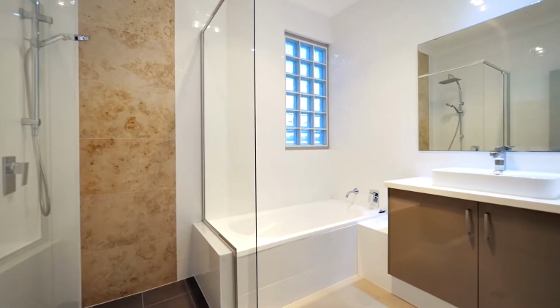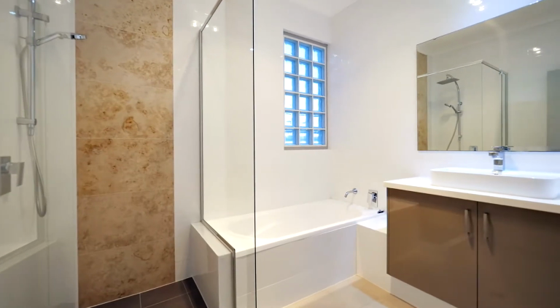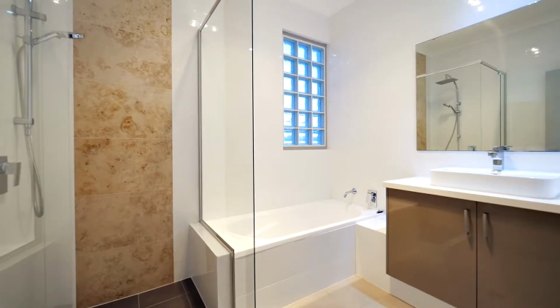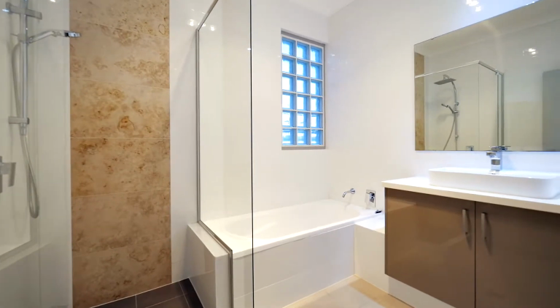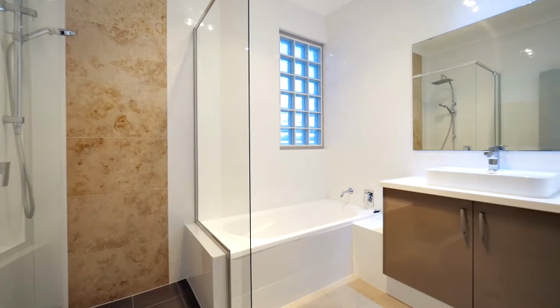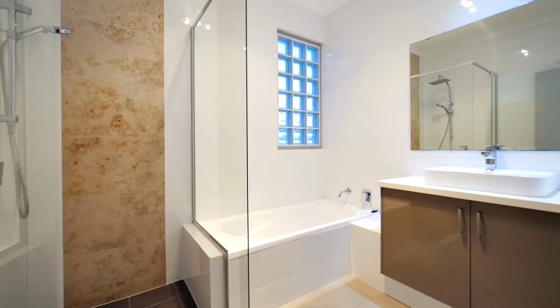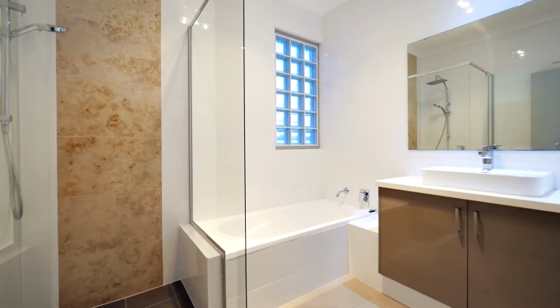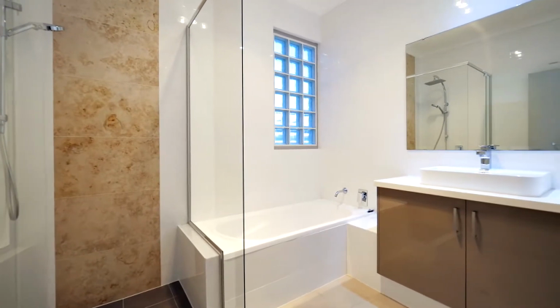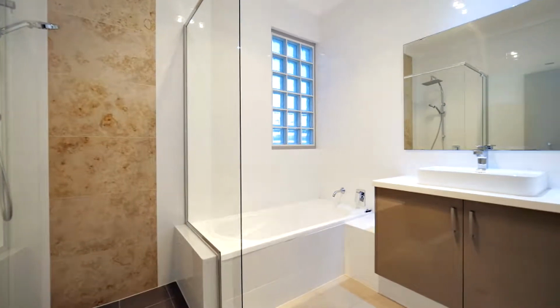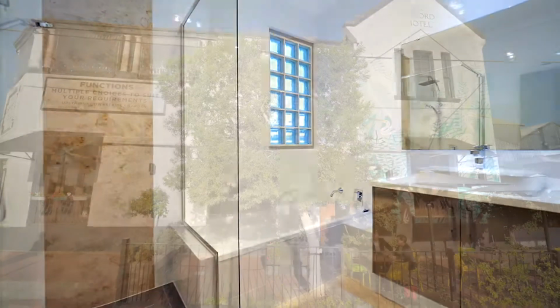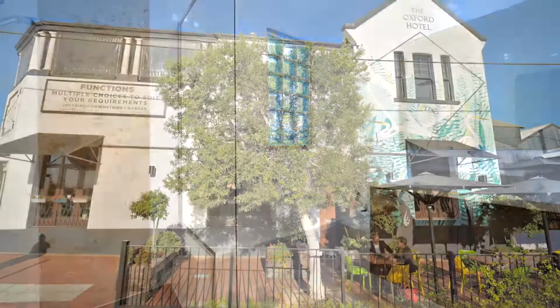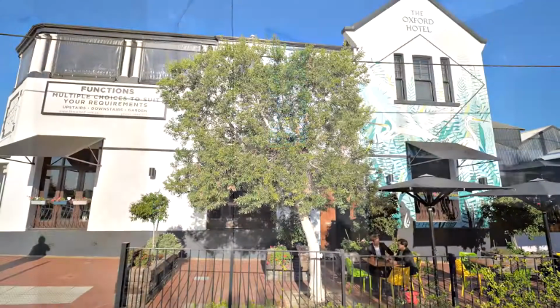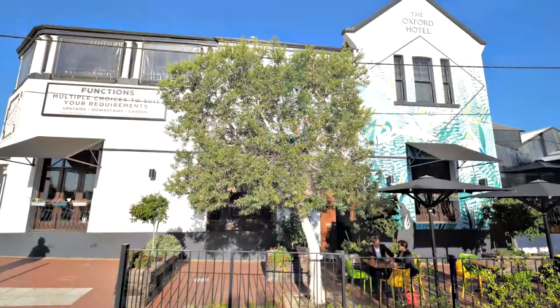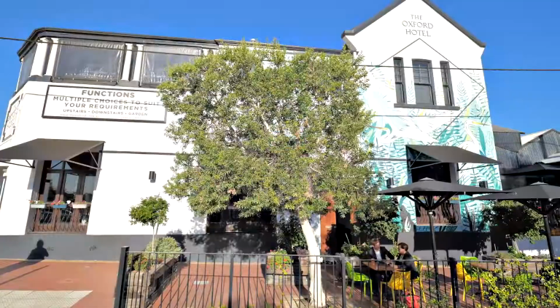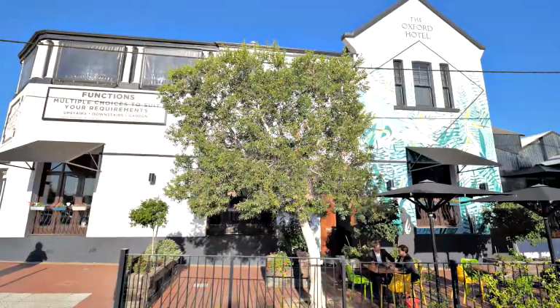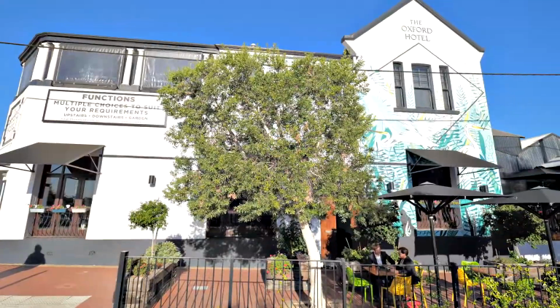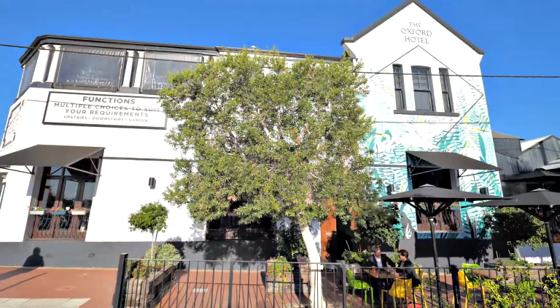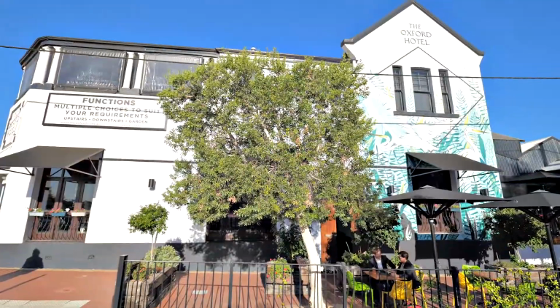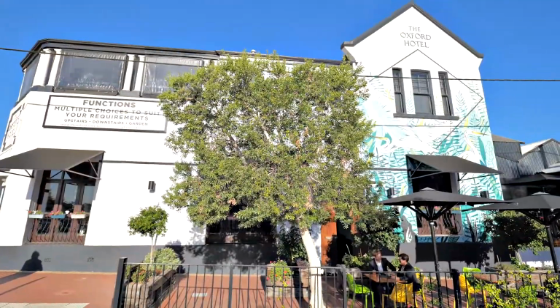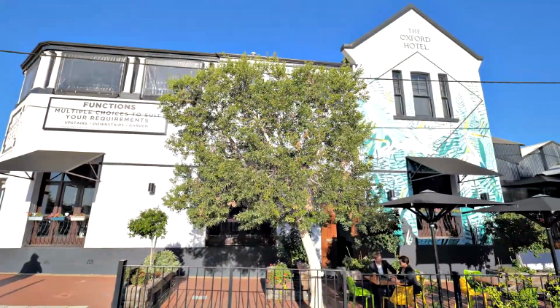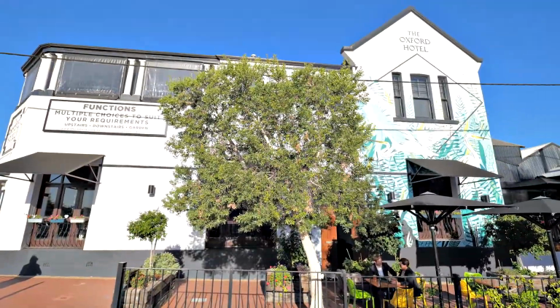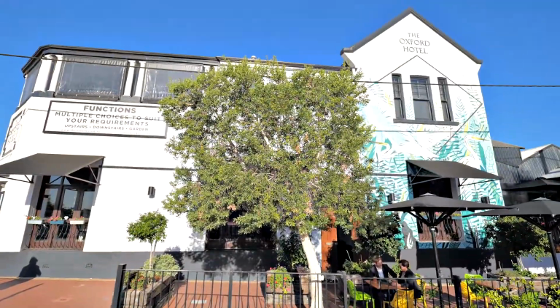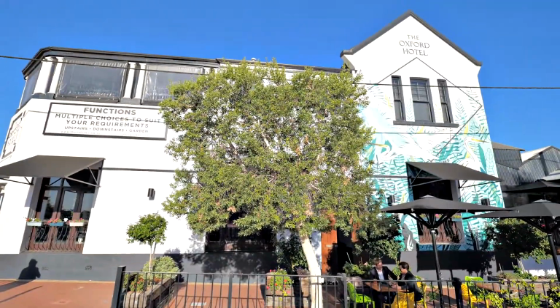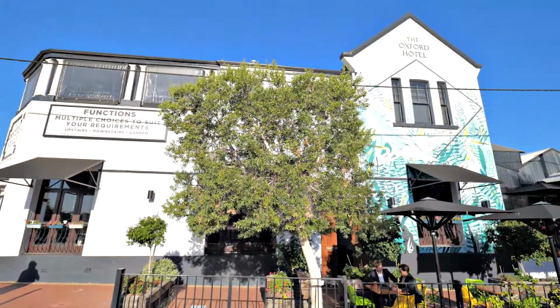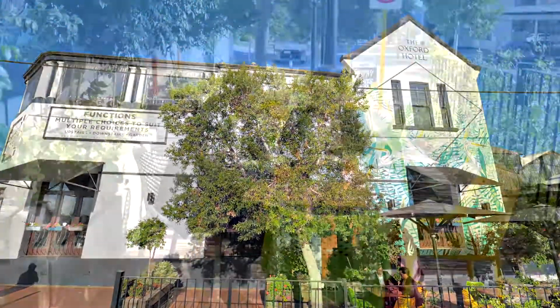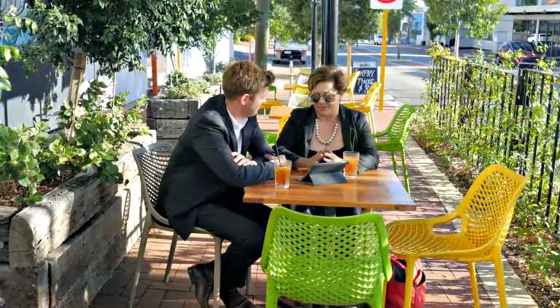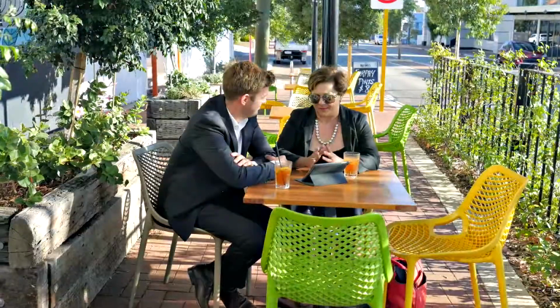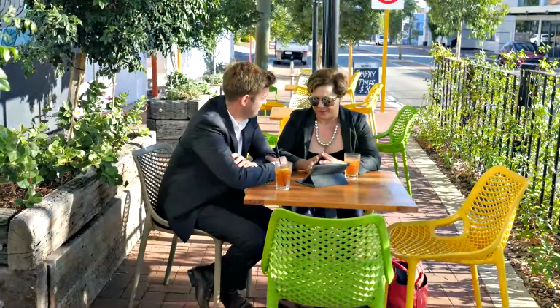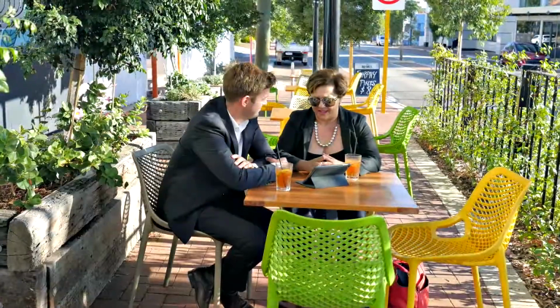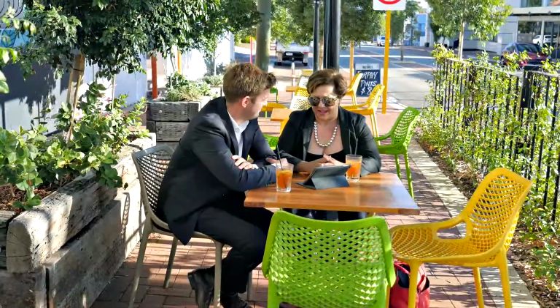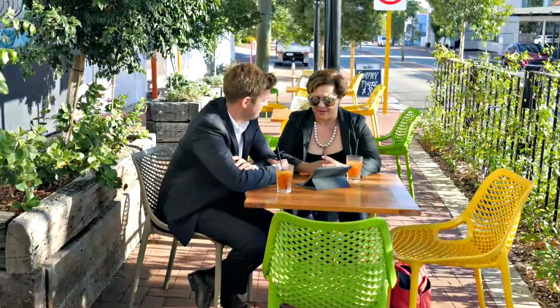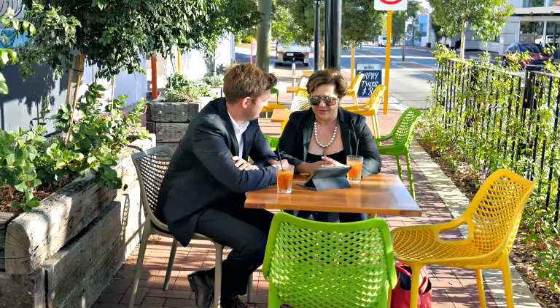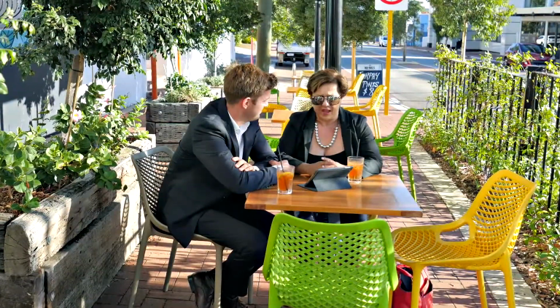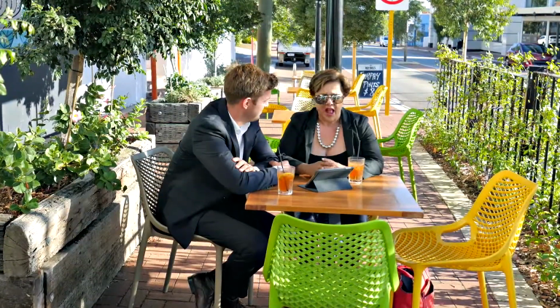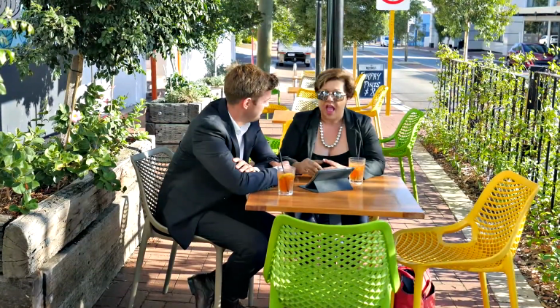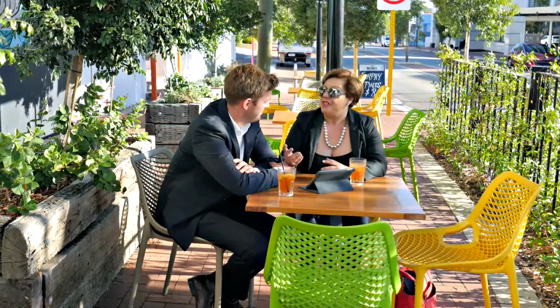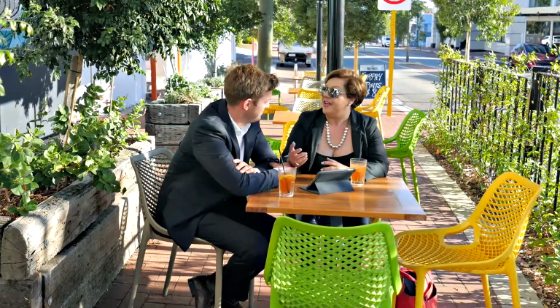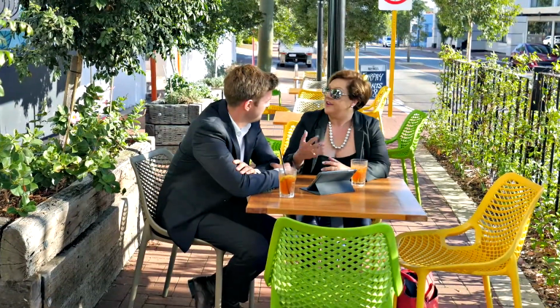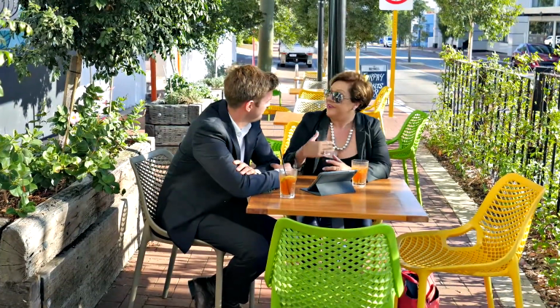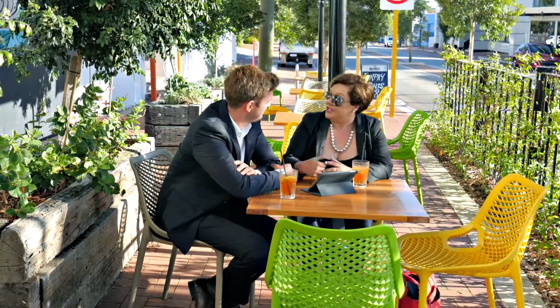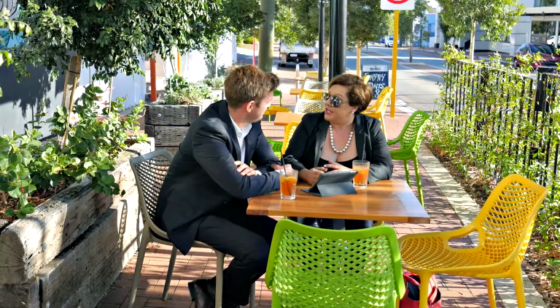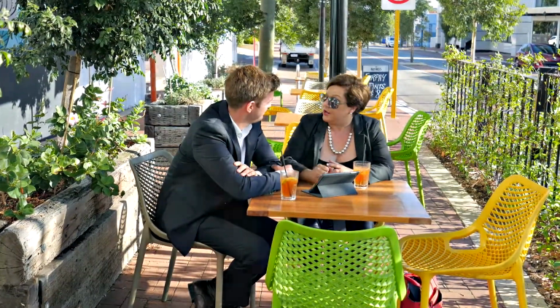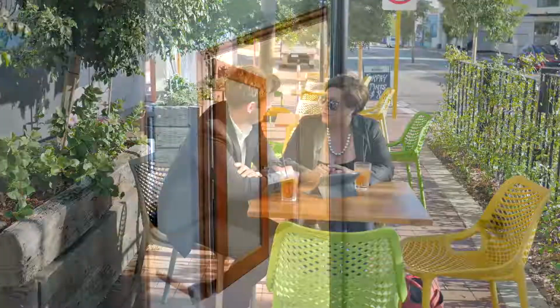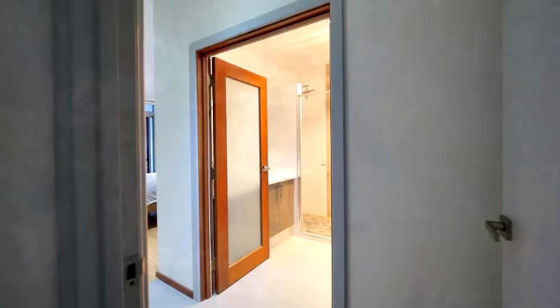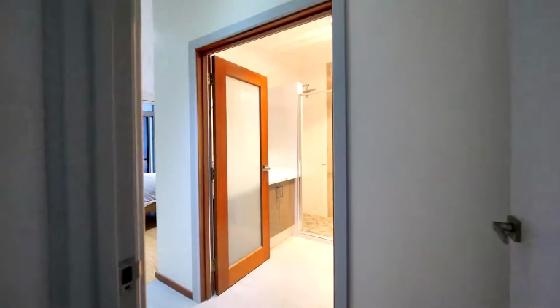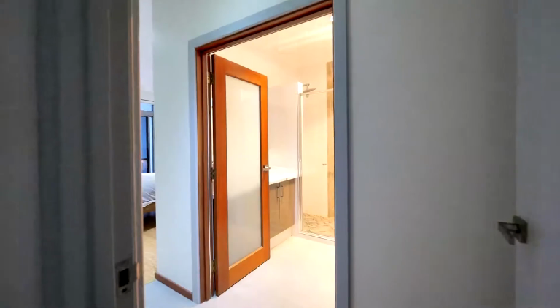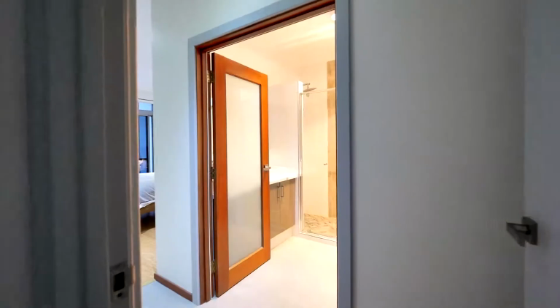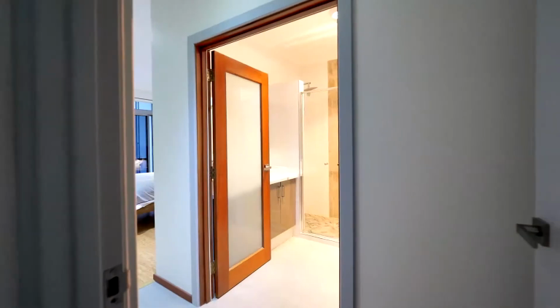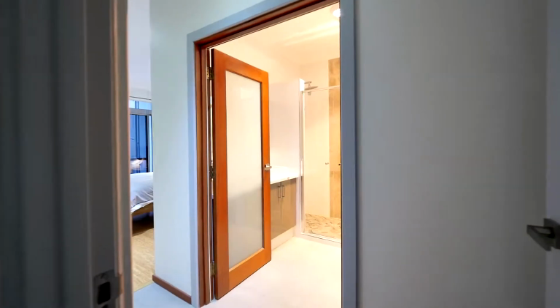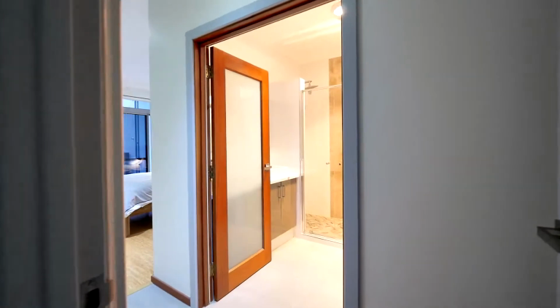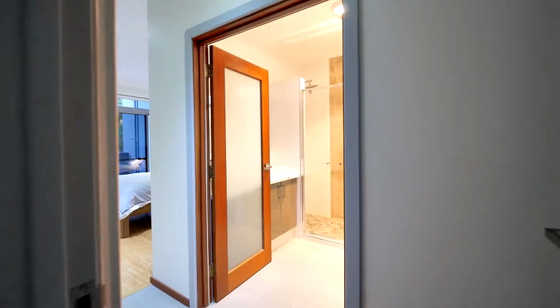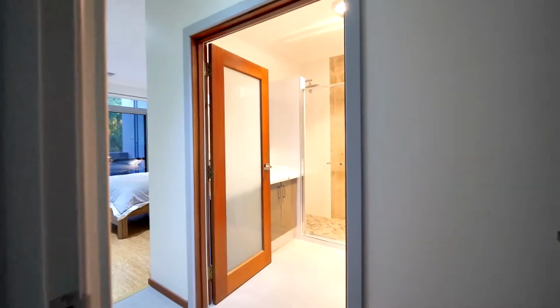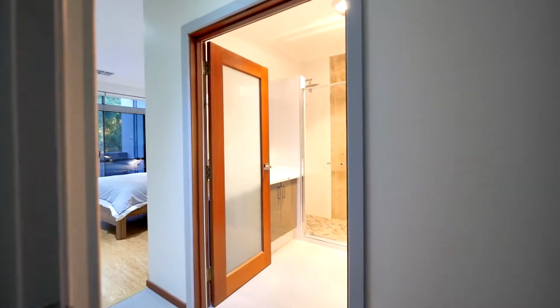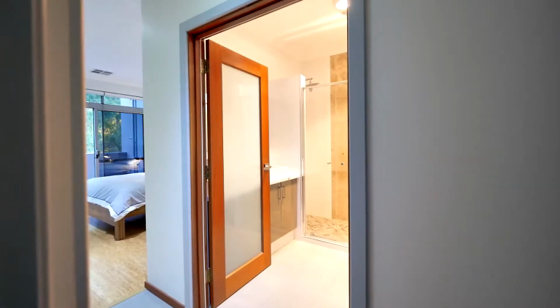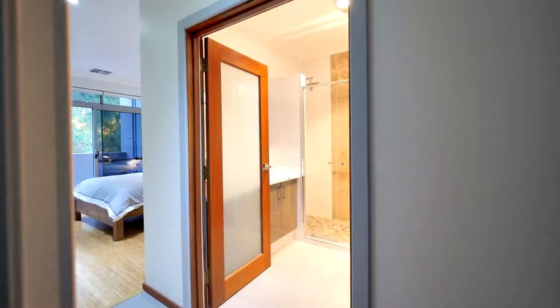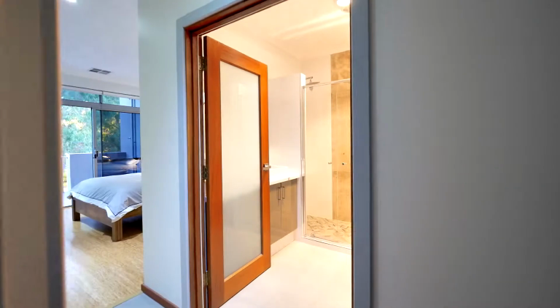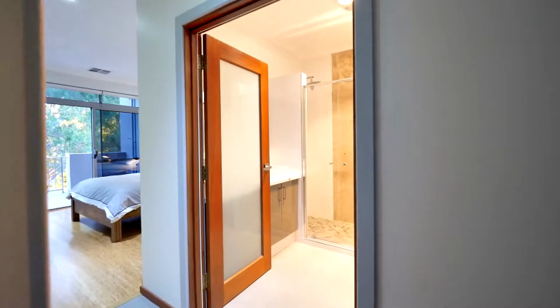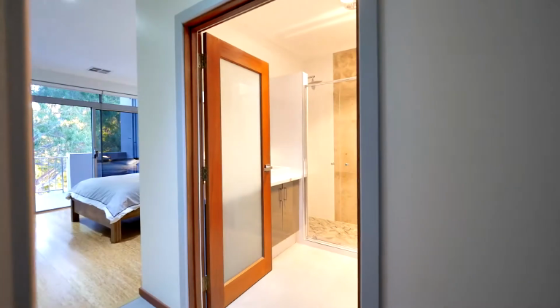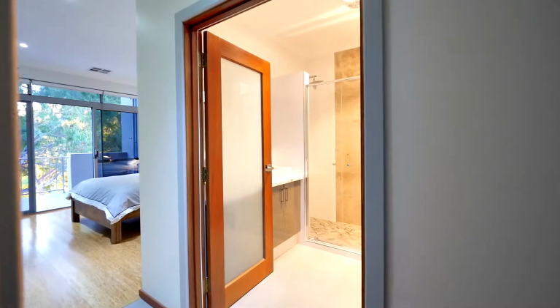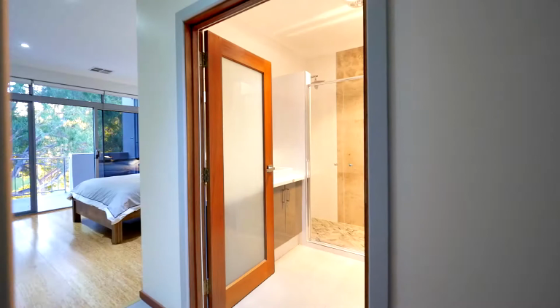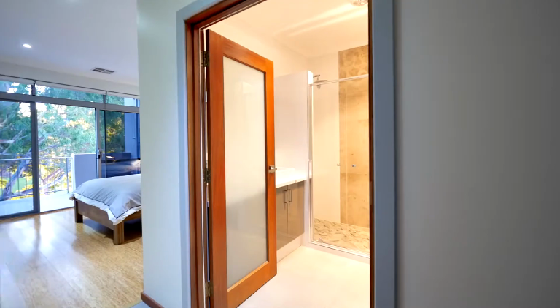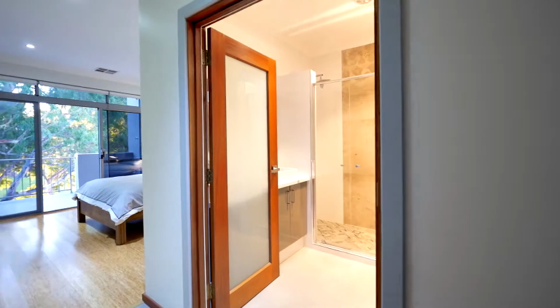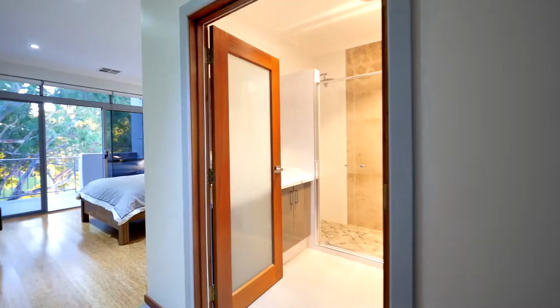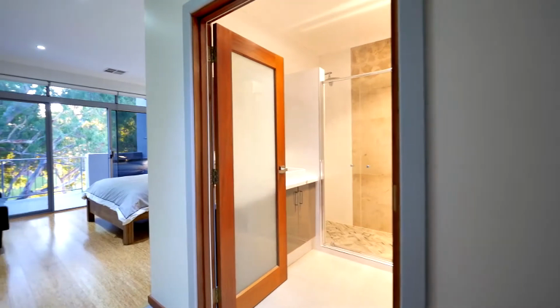A superior location in the middle of Oxford Street offers cafes, pubs, shopping — all you could ever want at either end.